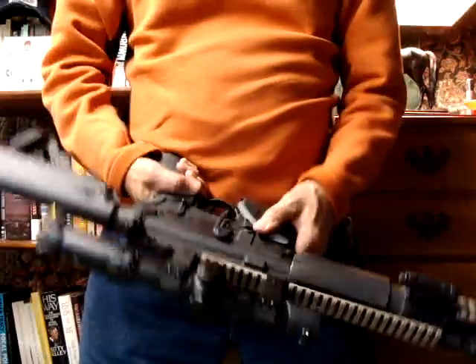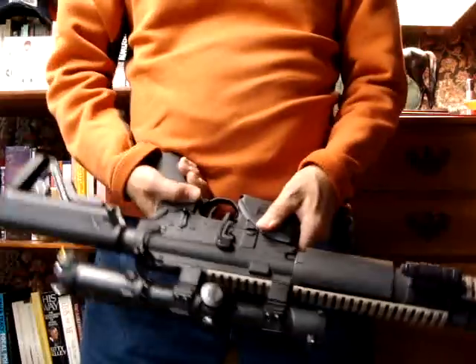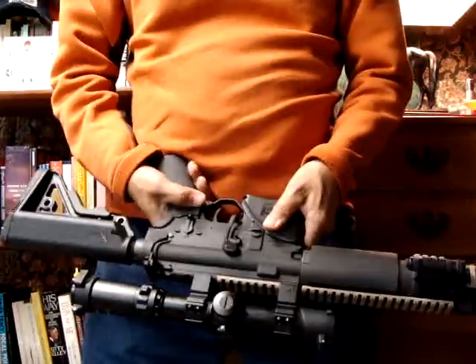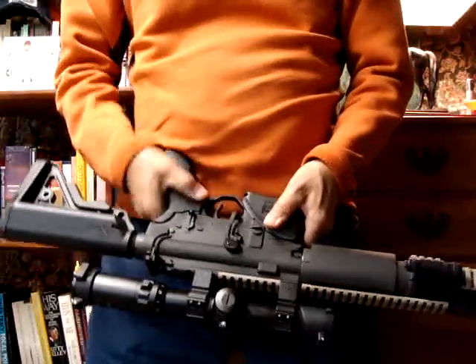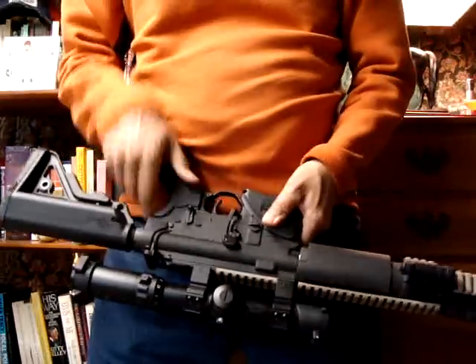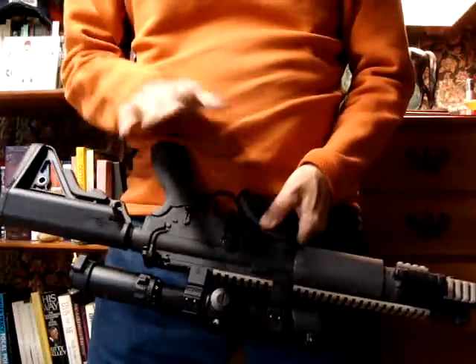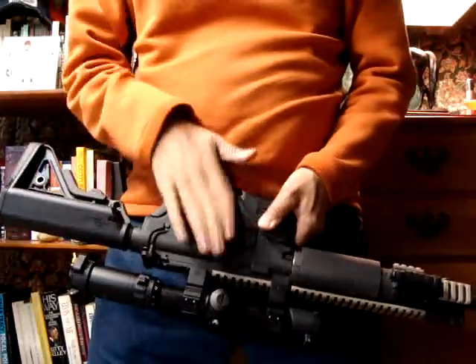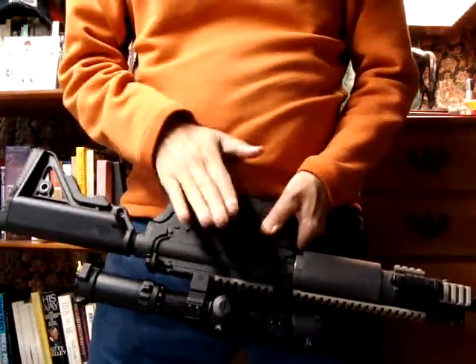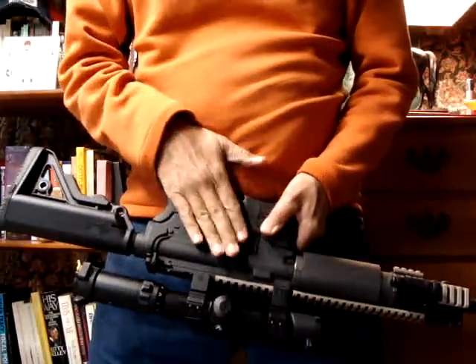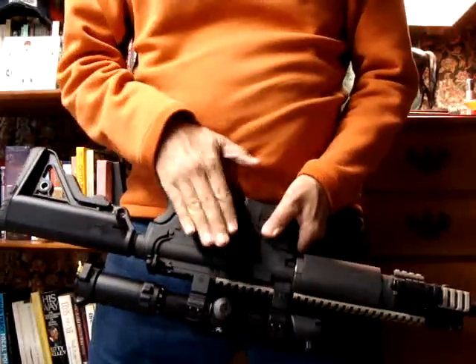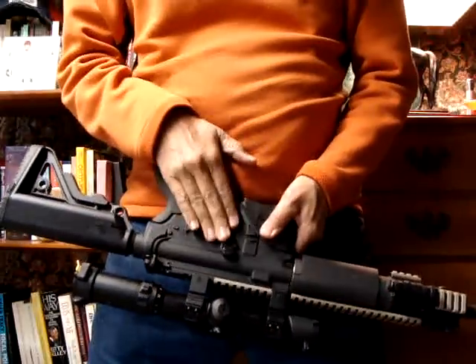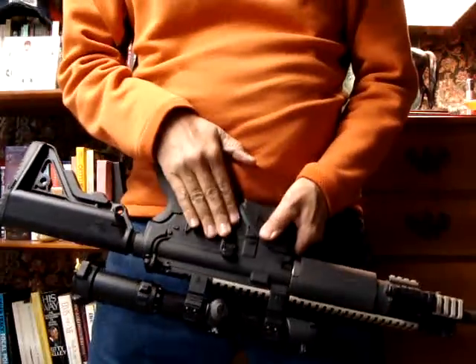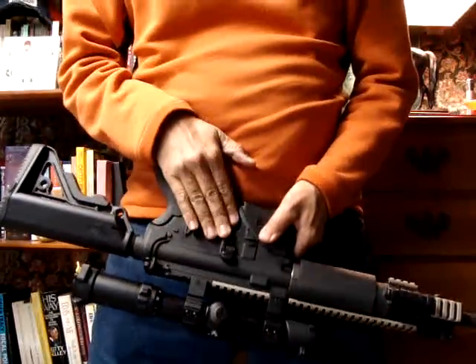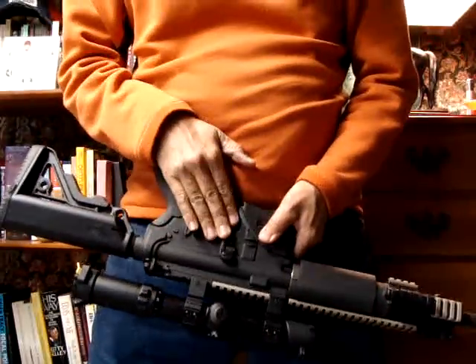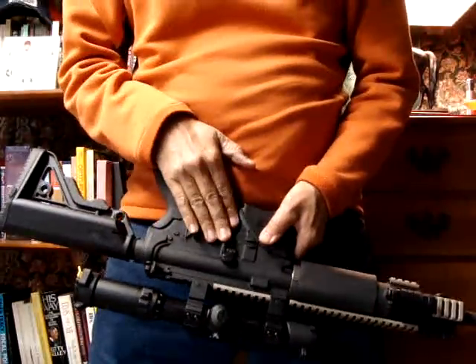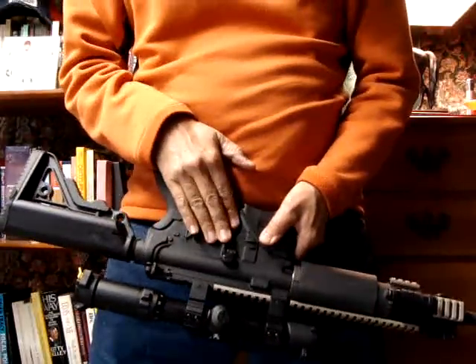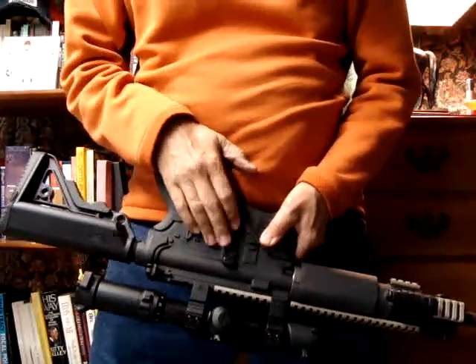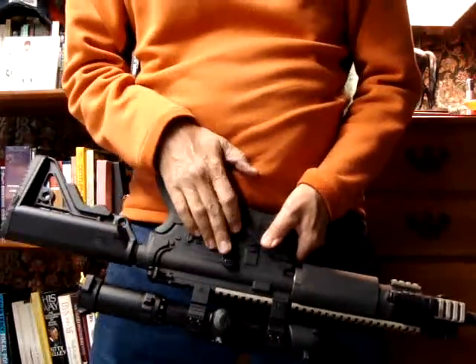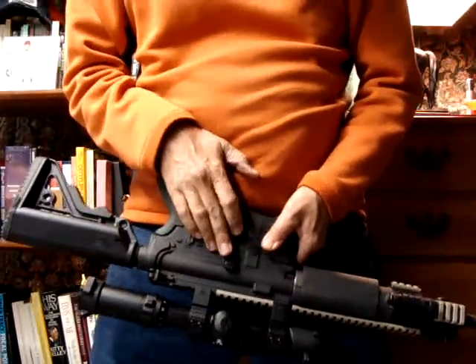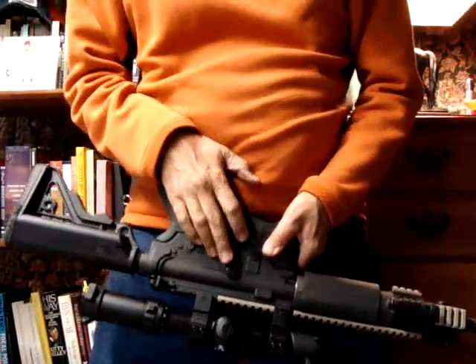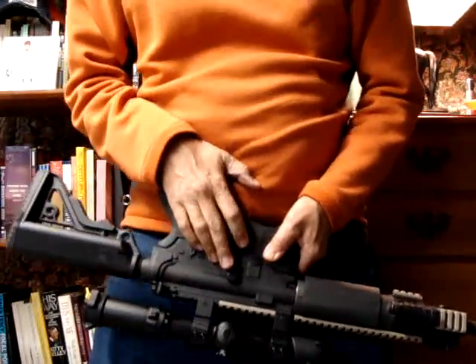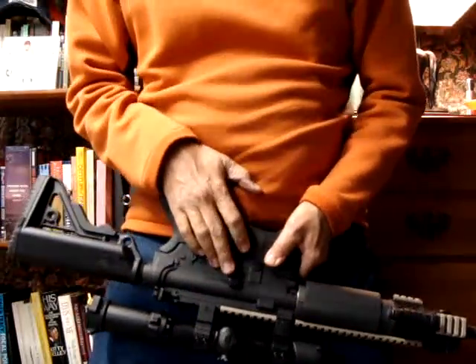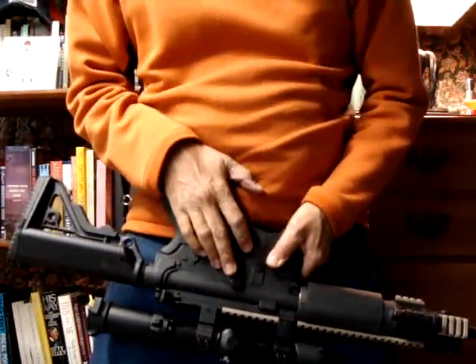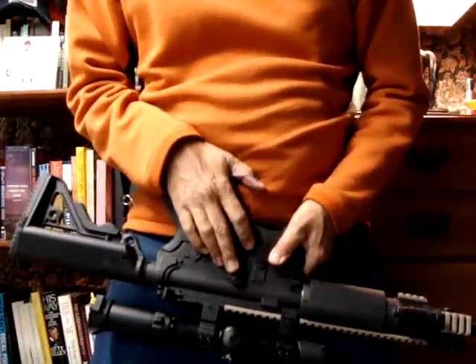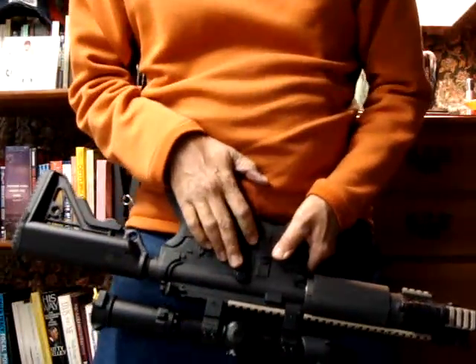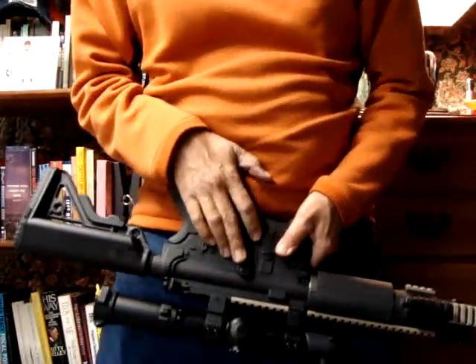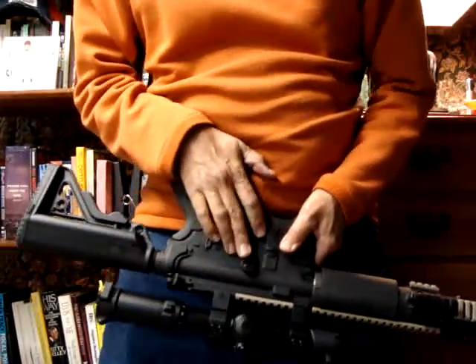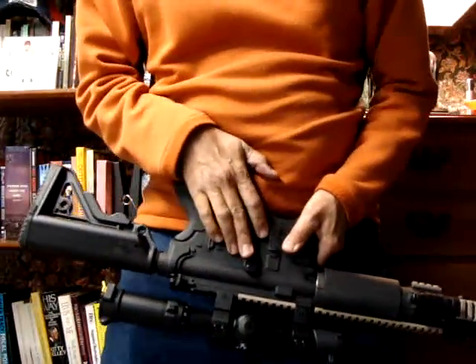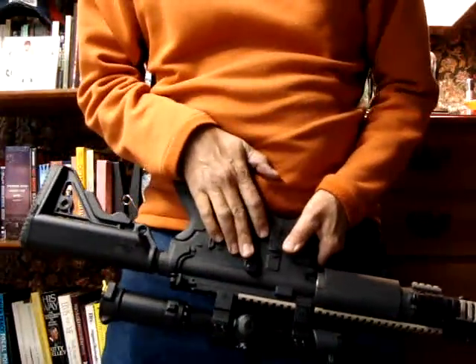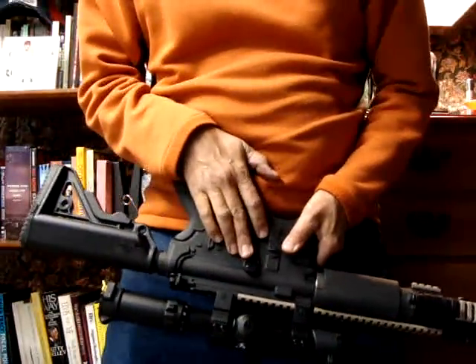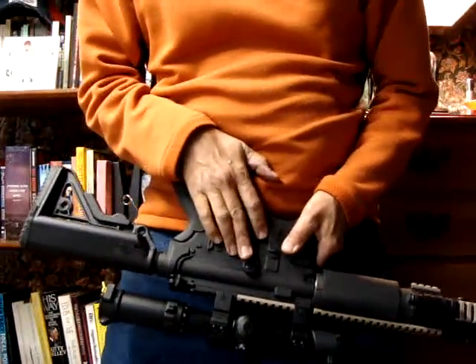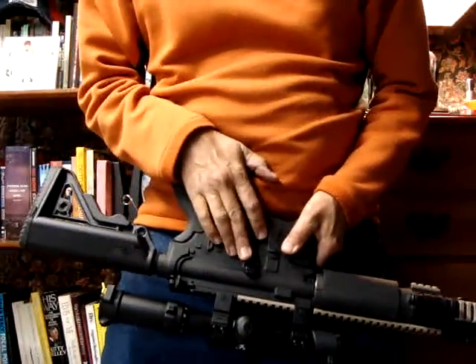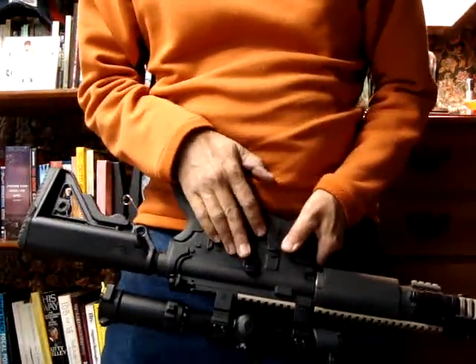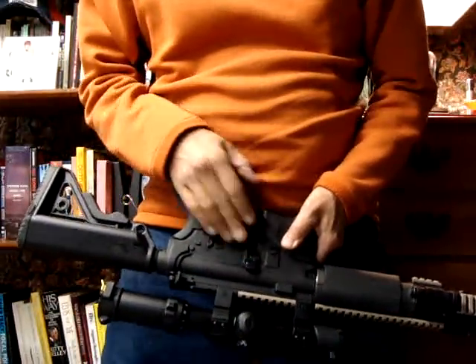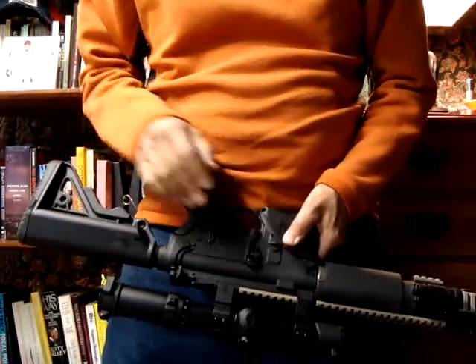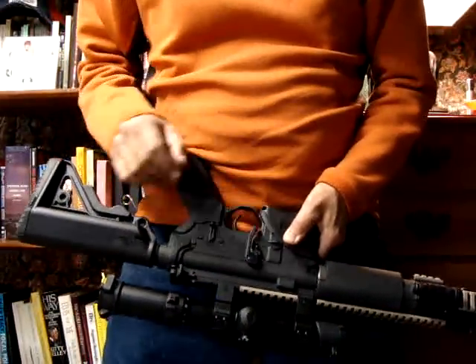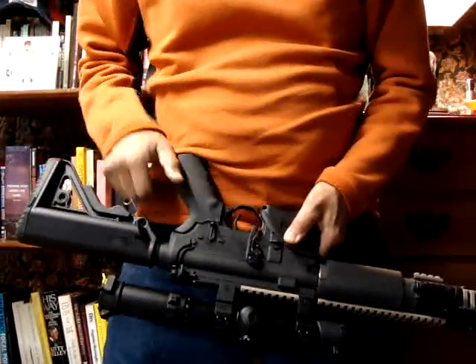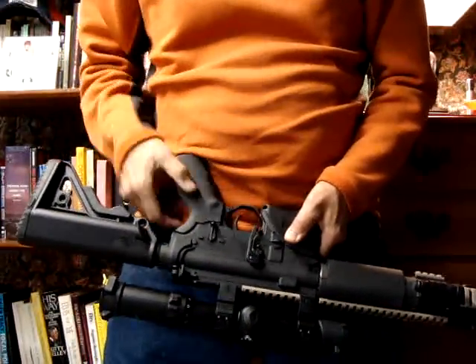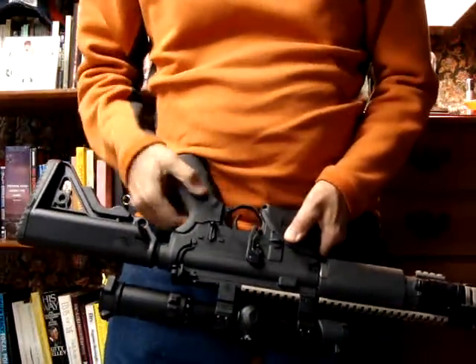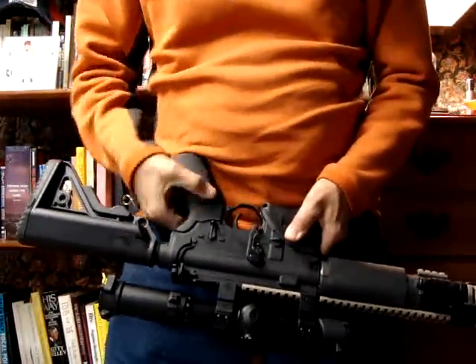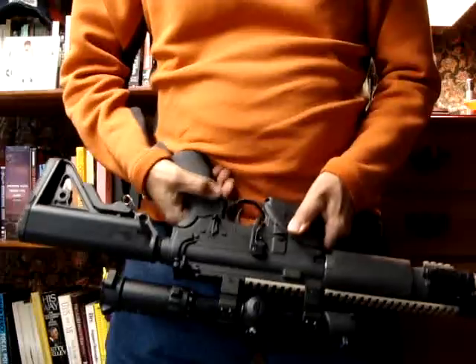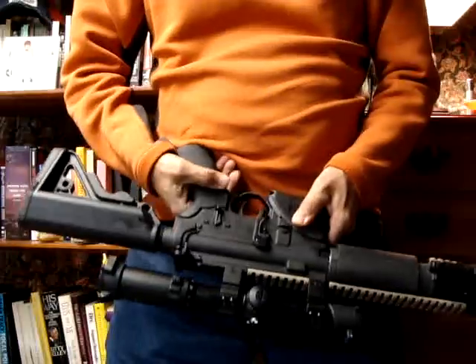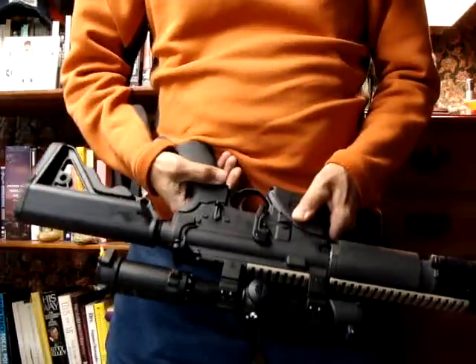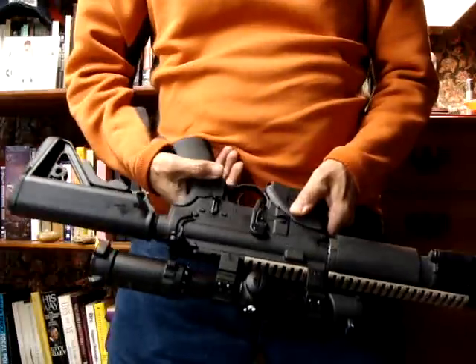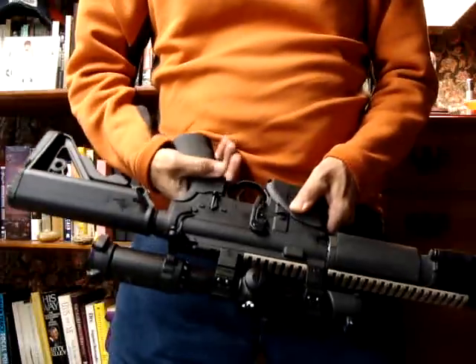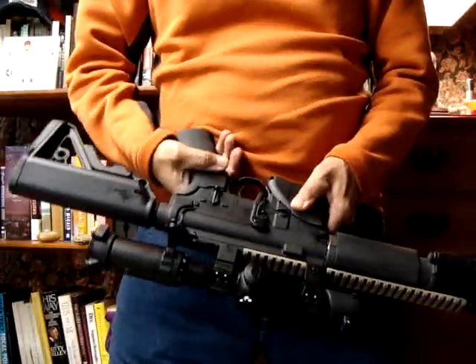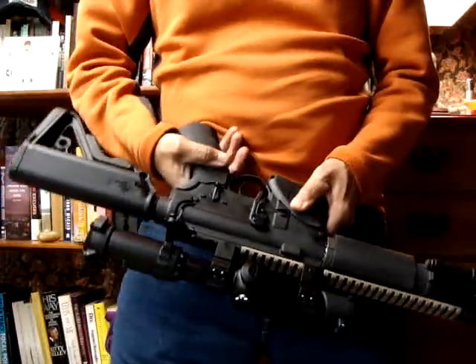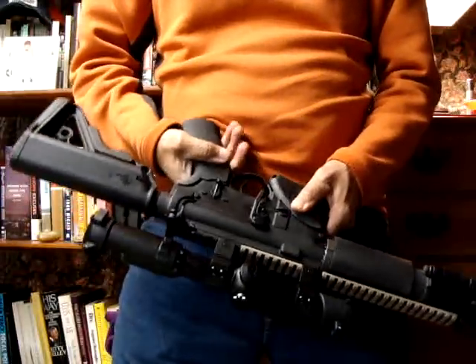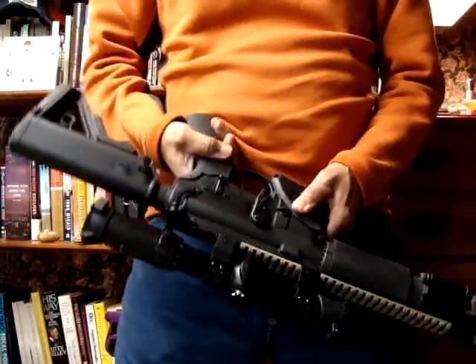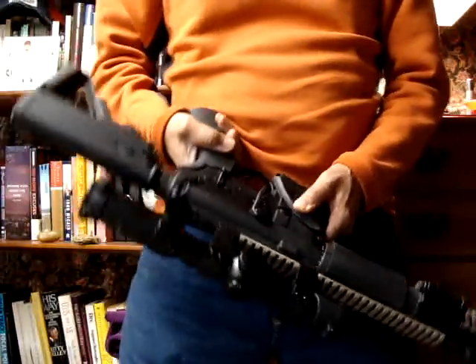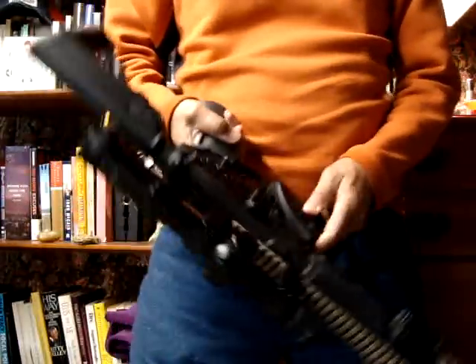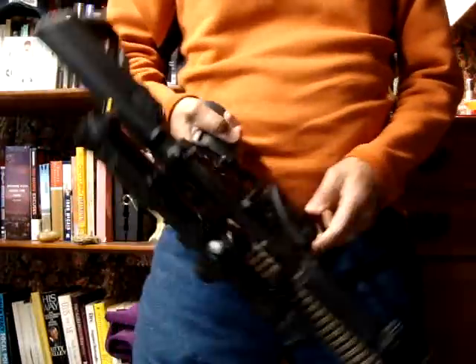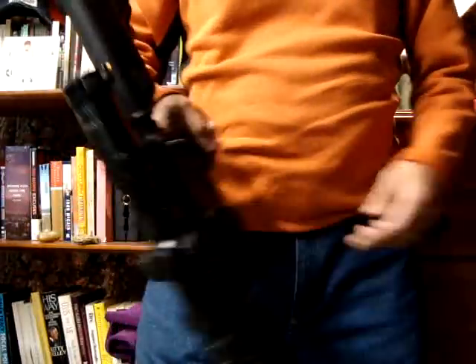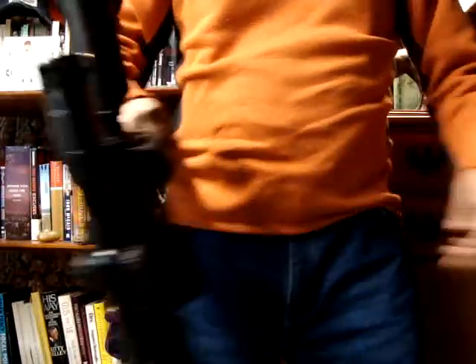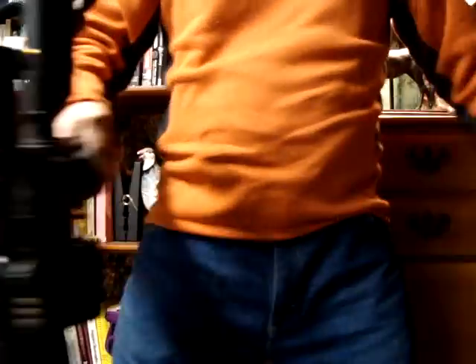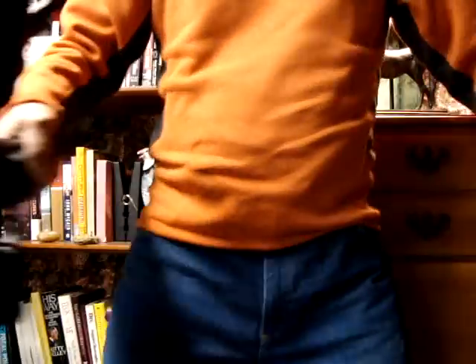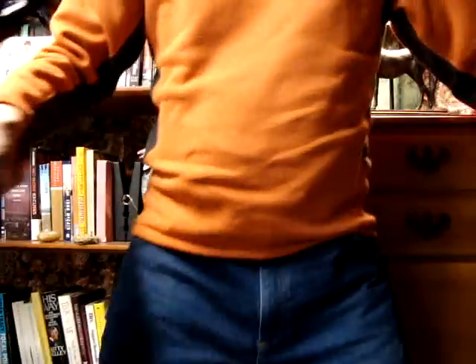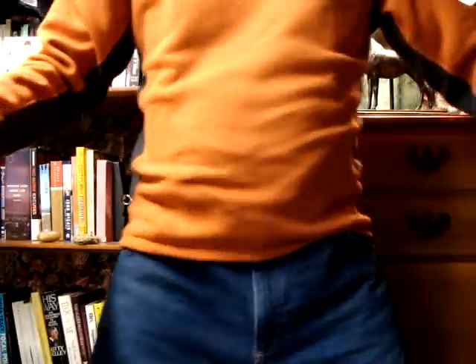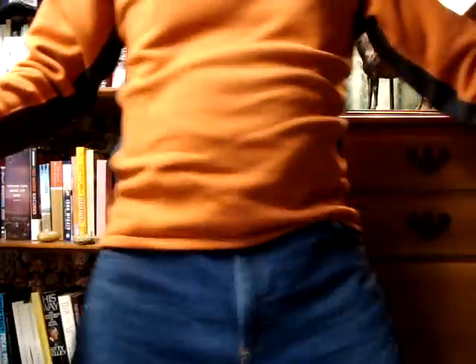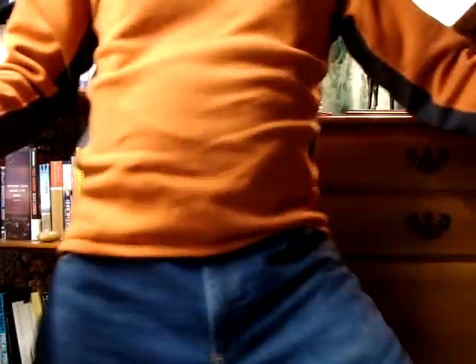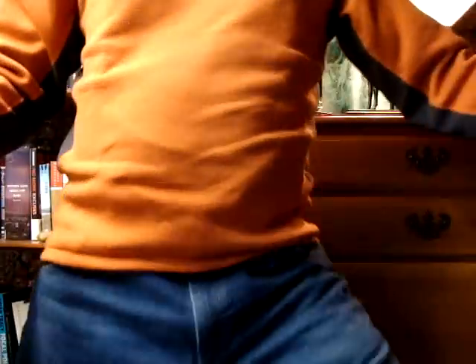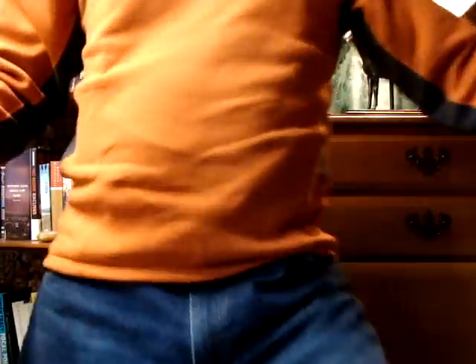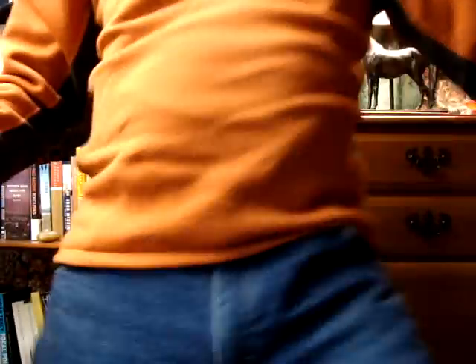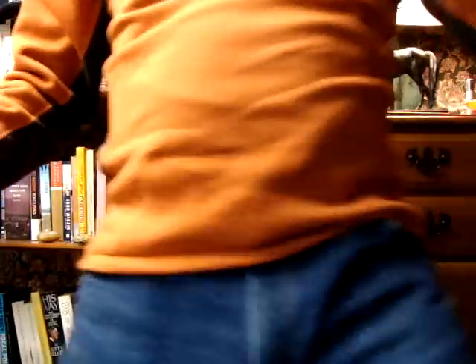Anyway, I would suggest this to anybody. It's easy to assemble by any girl or boy. Magpul USA. Rock on.